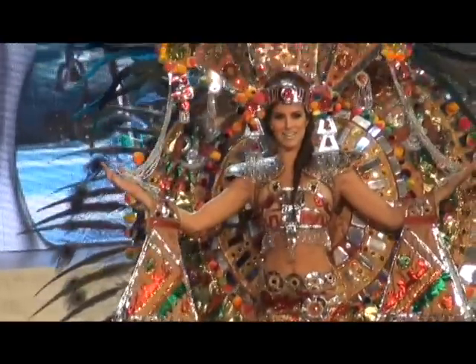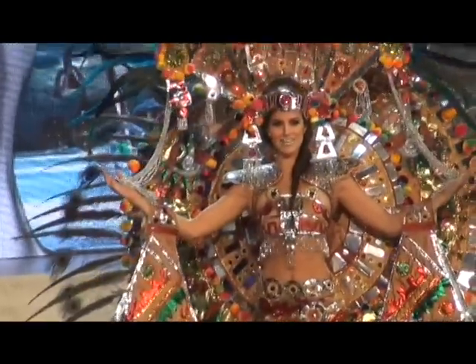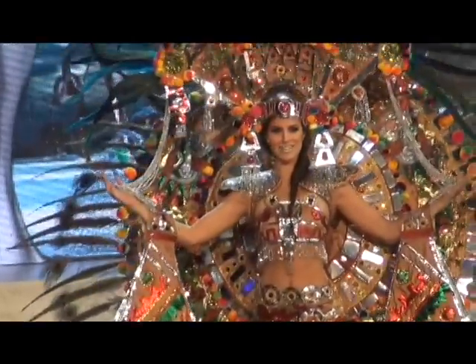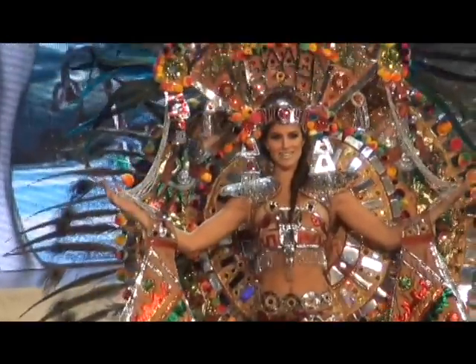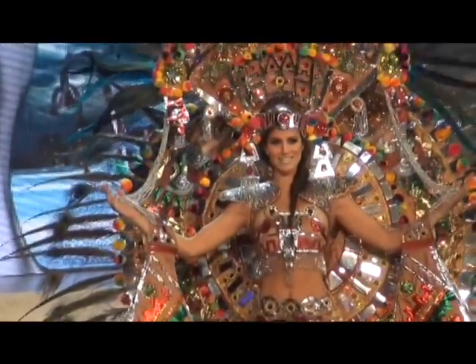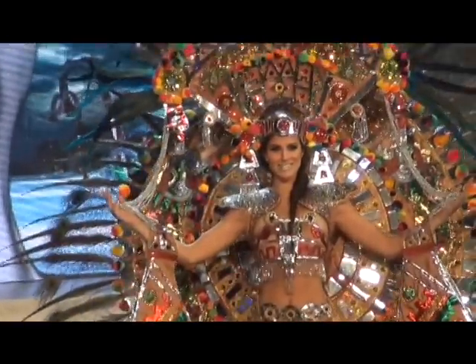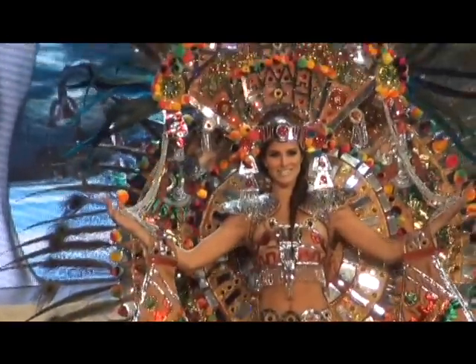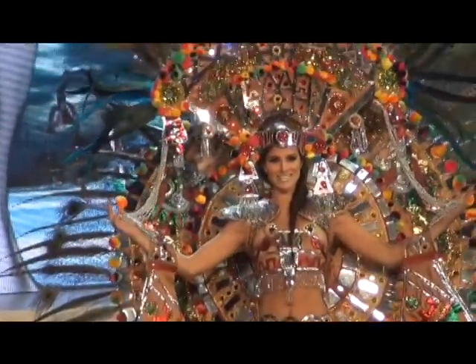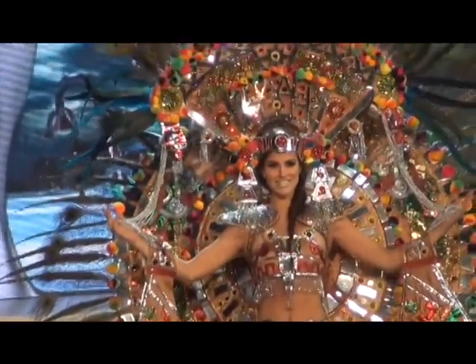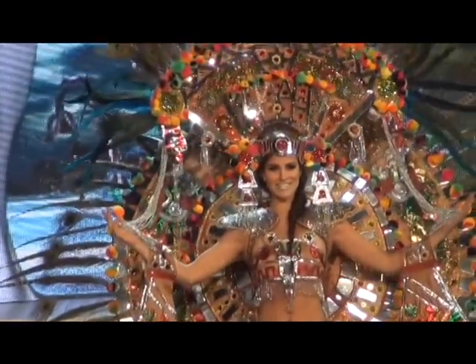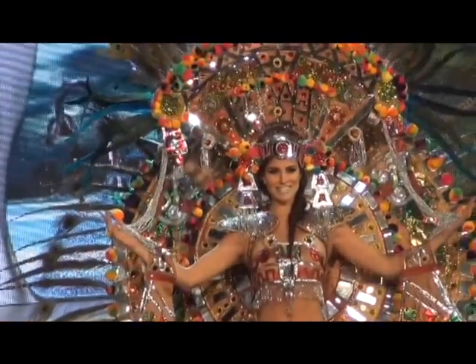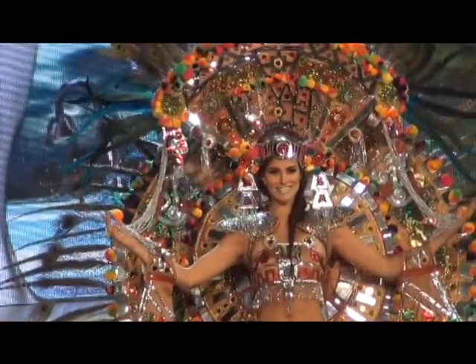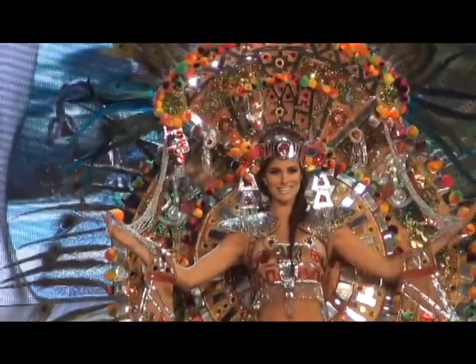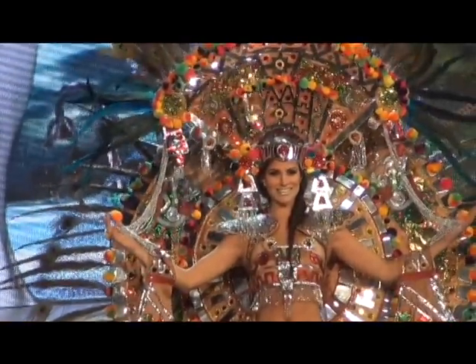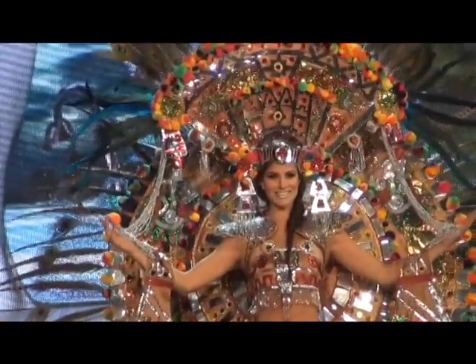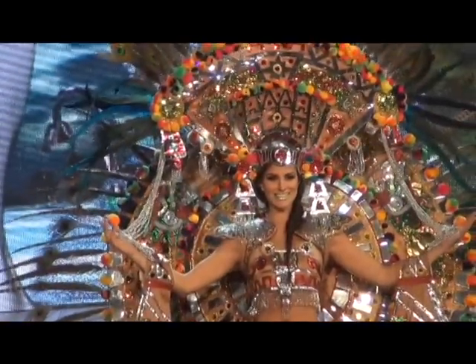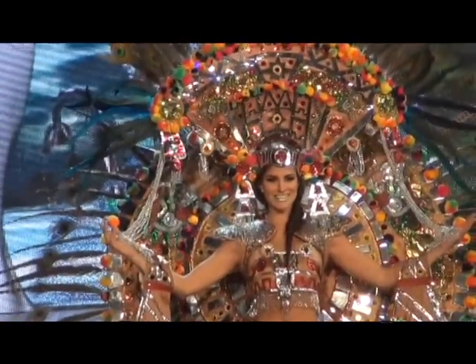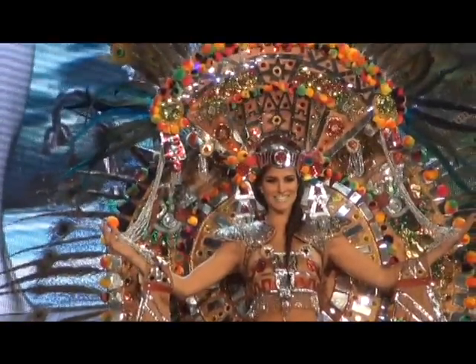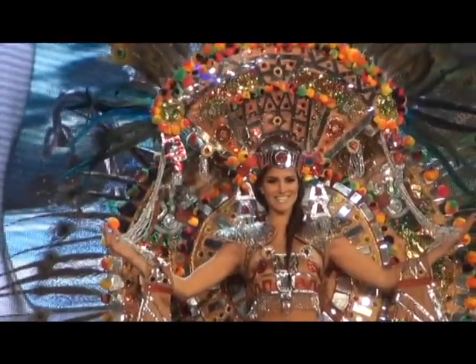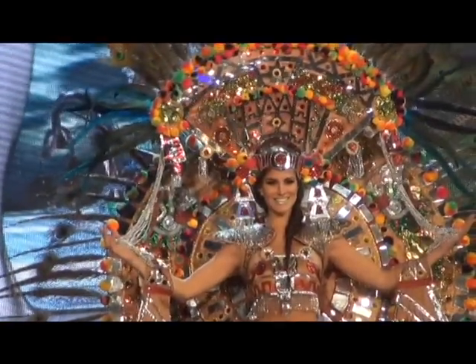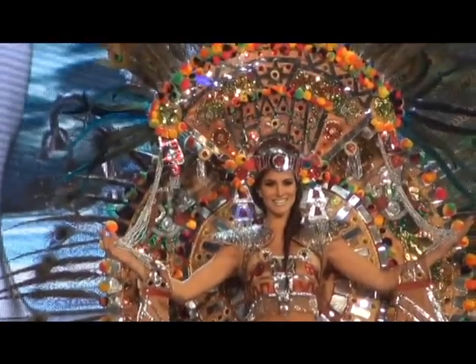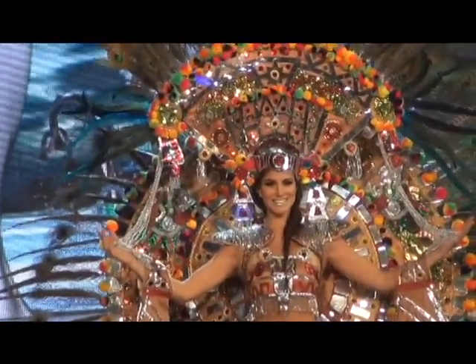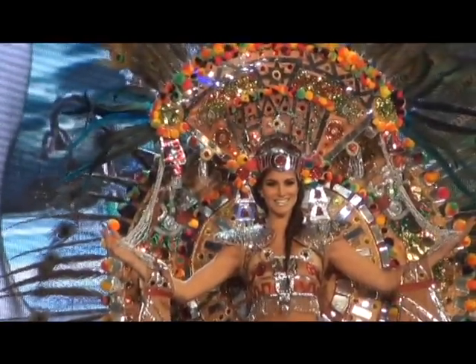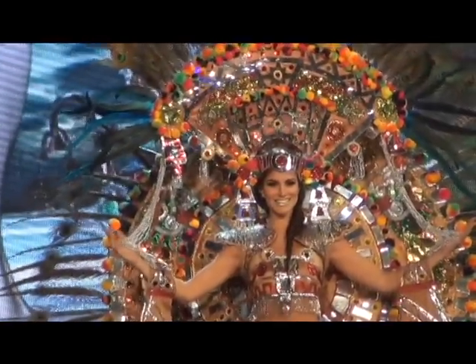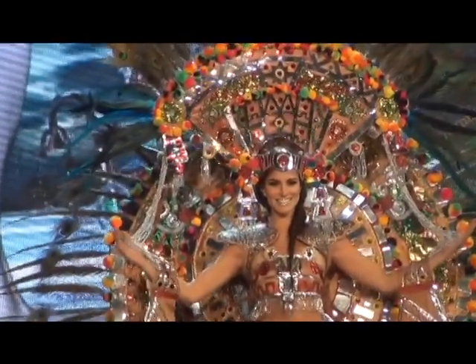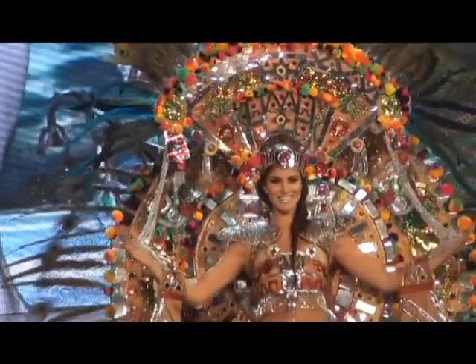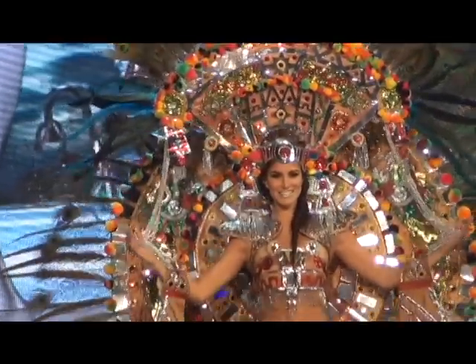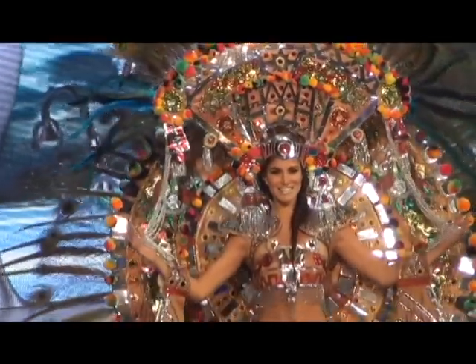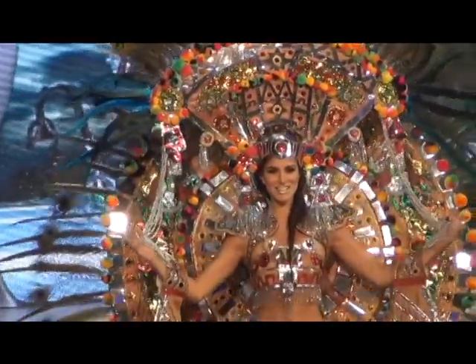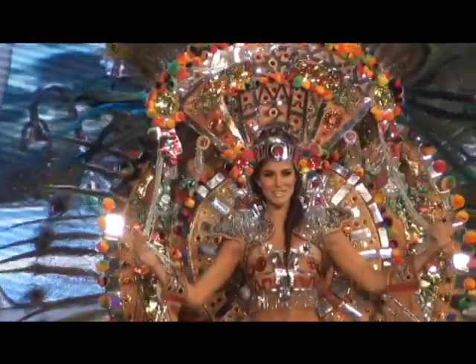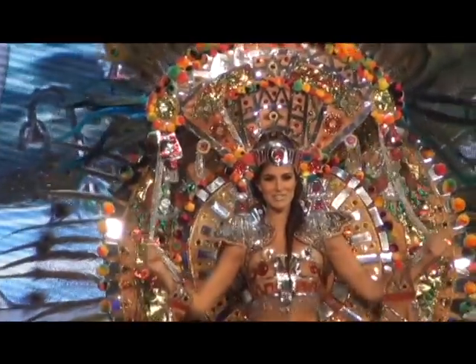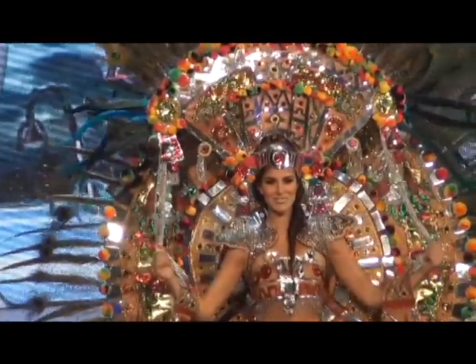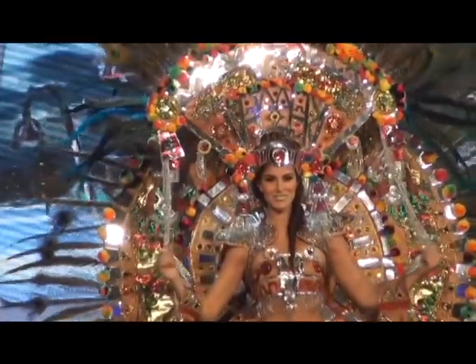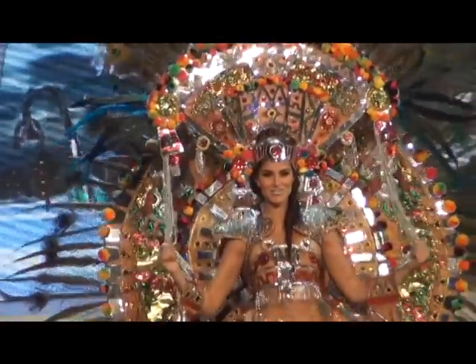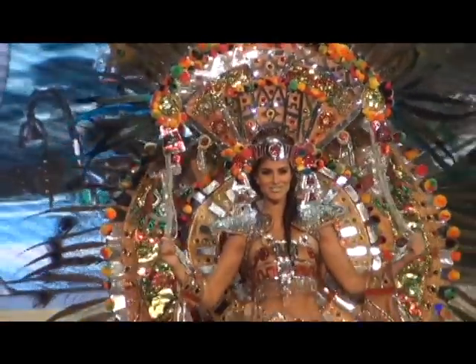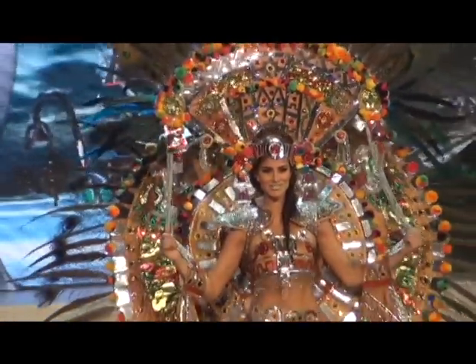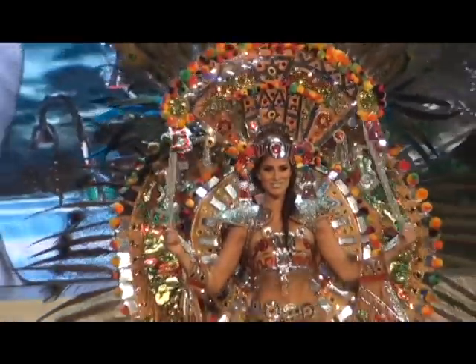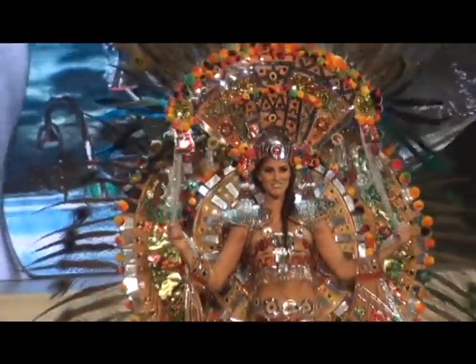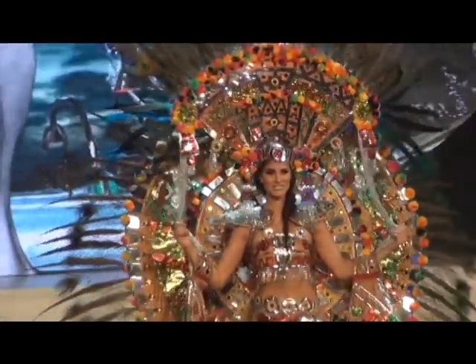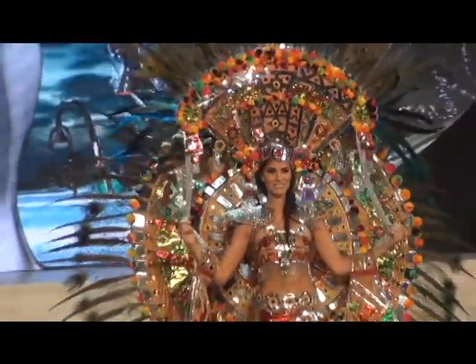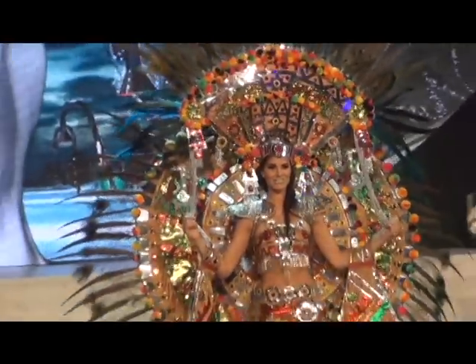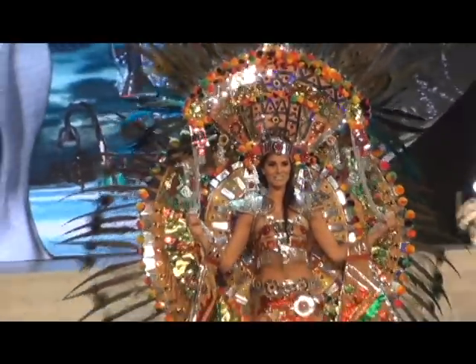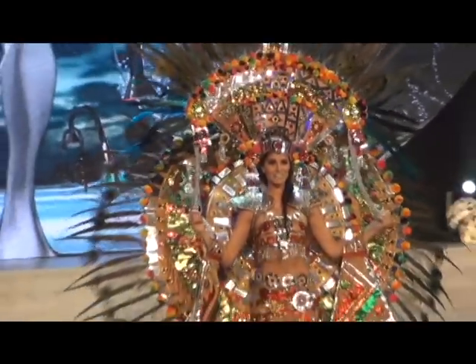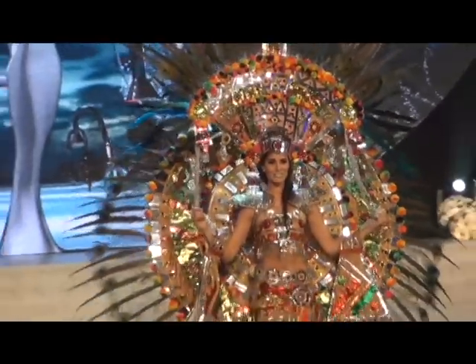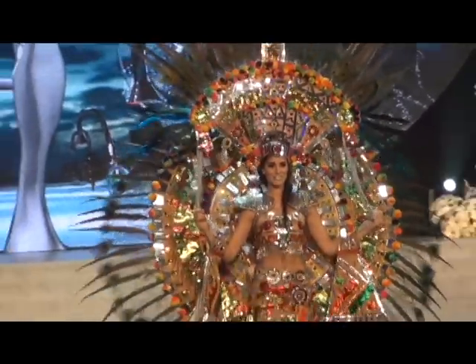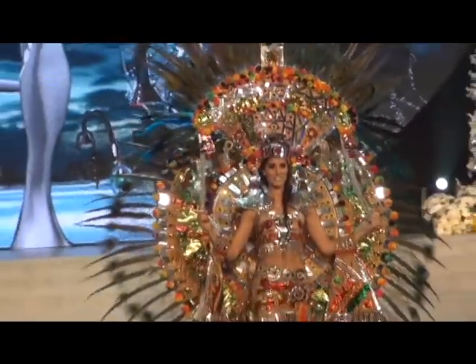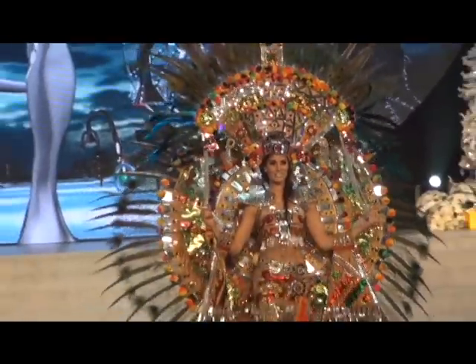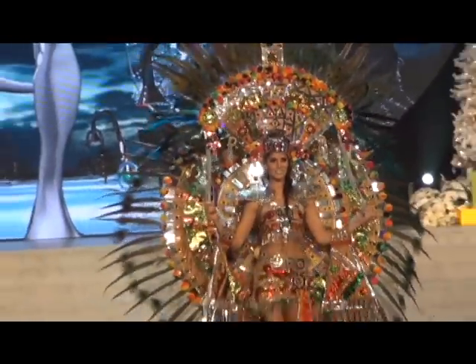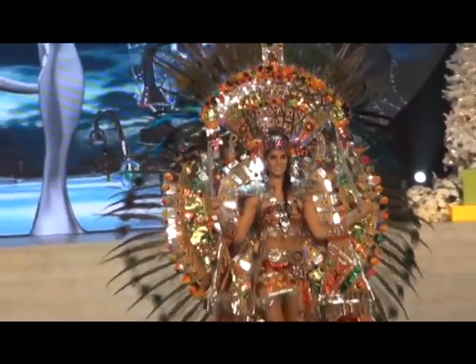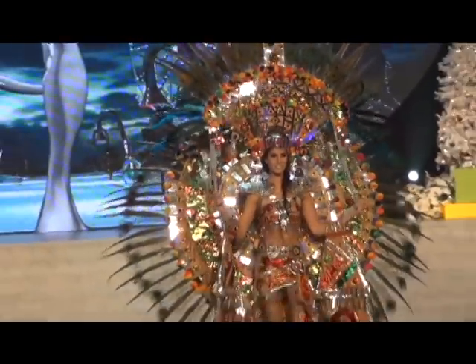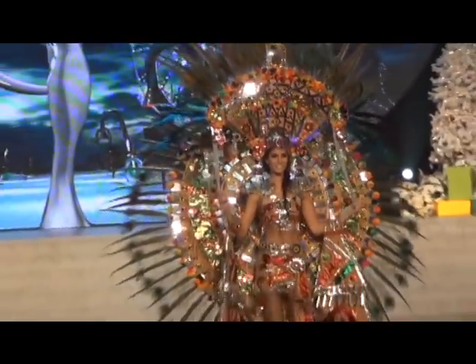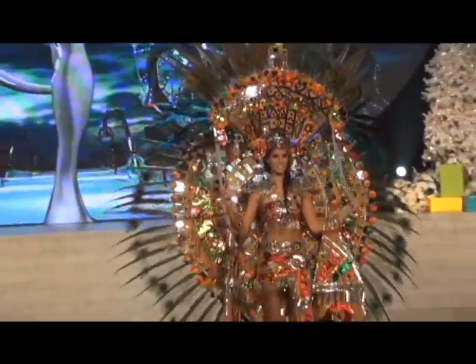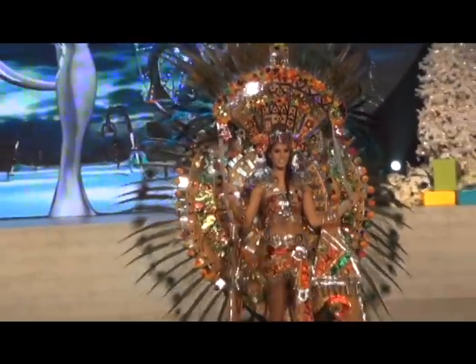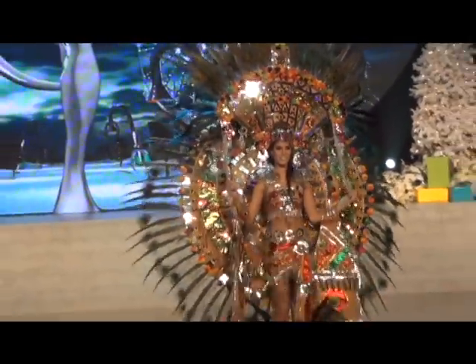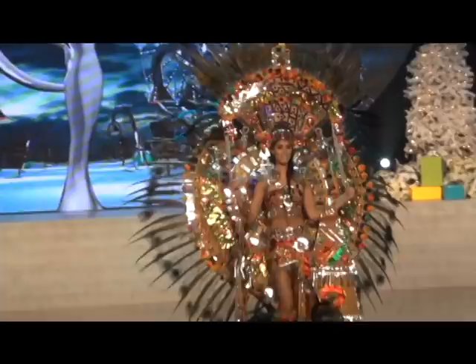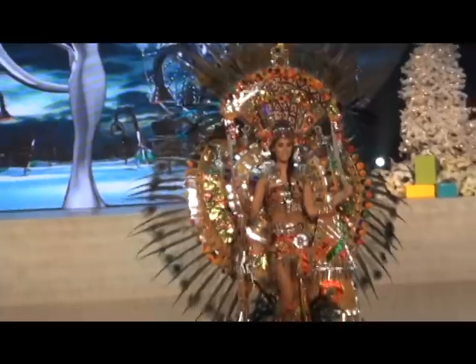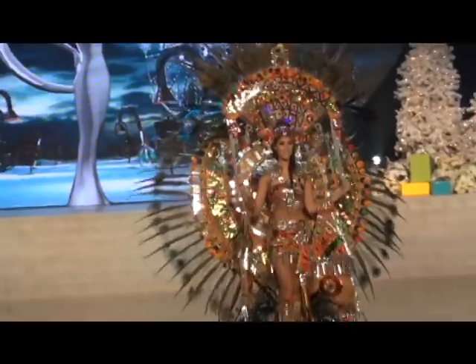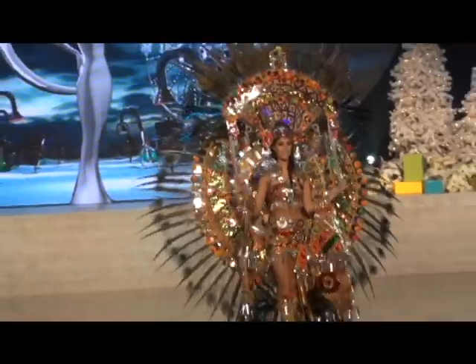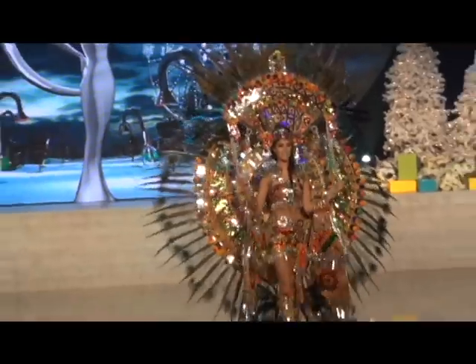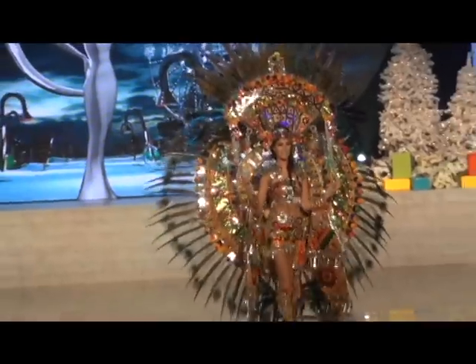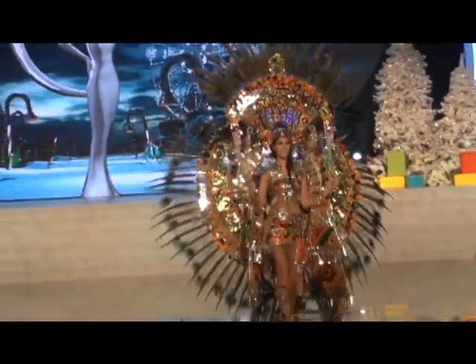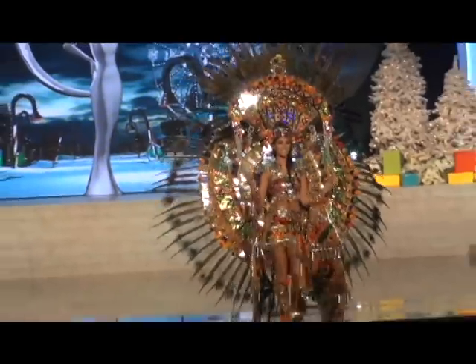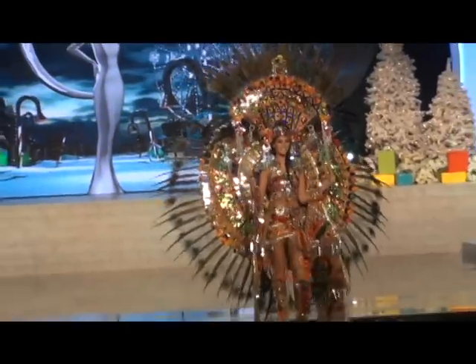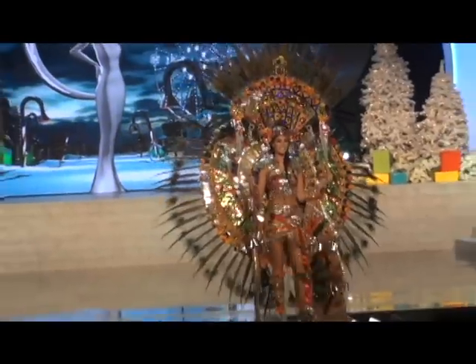Wow, all I can say is wow — I'm speechless. That is breathtaking. Absolutely beautiful.